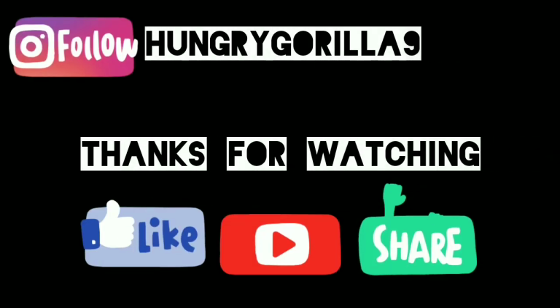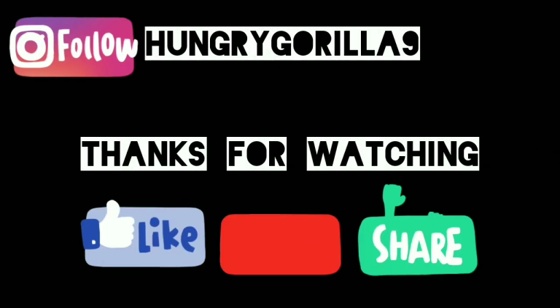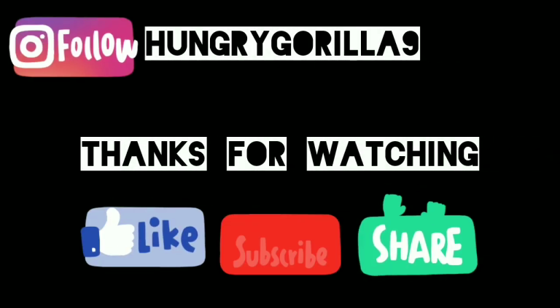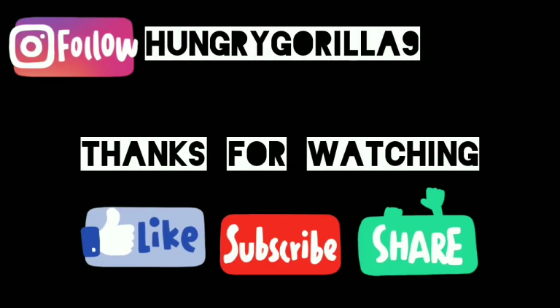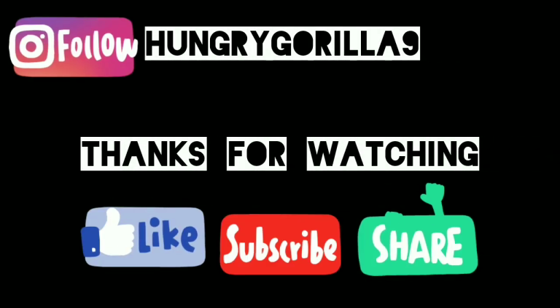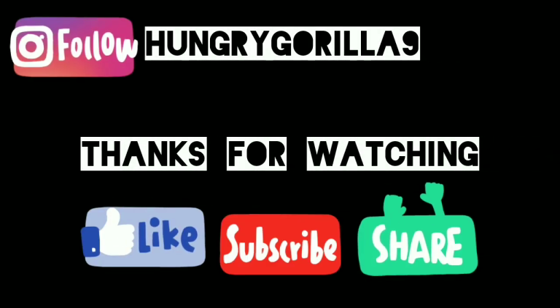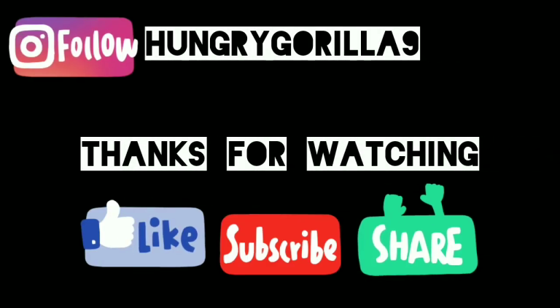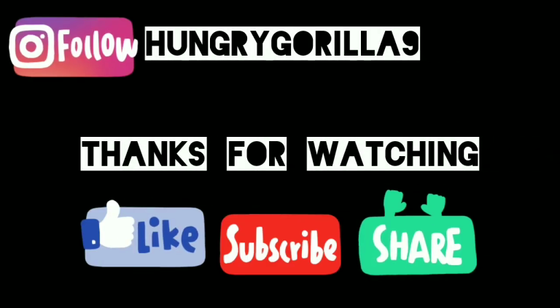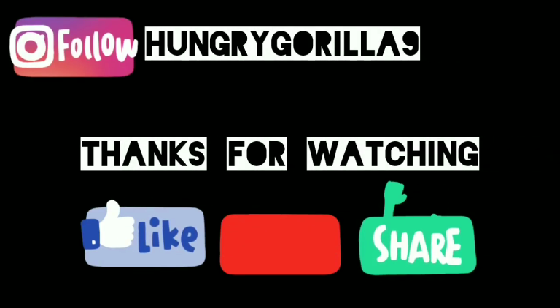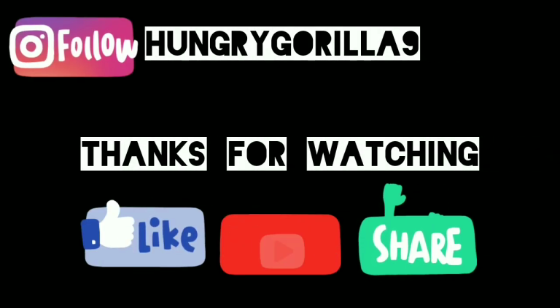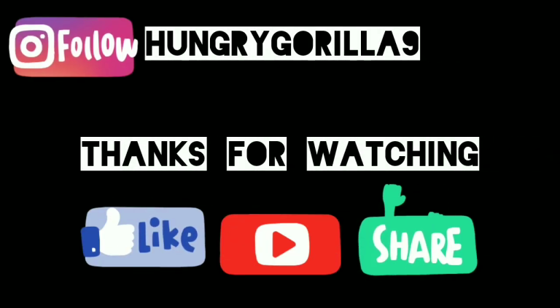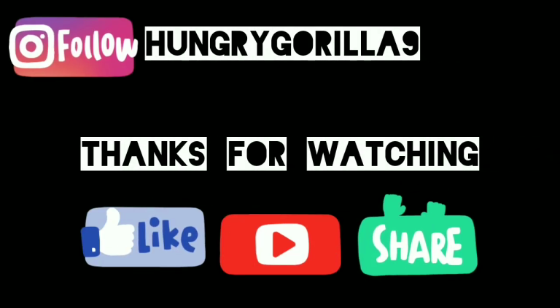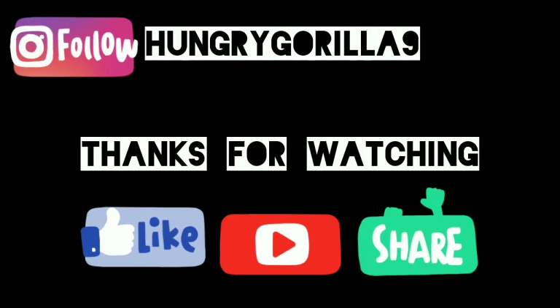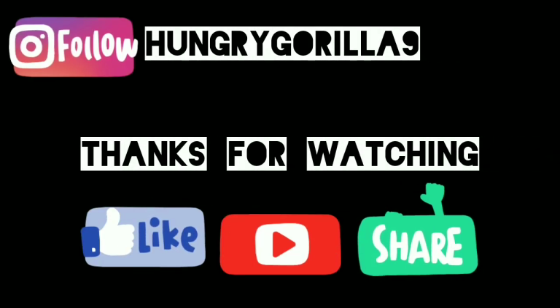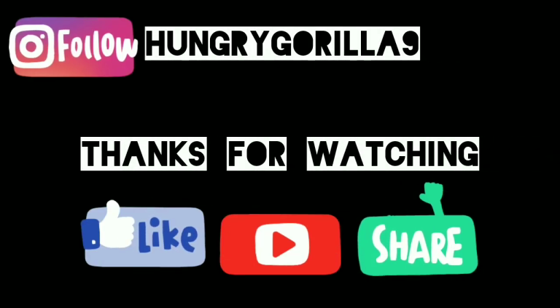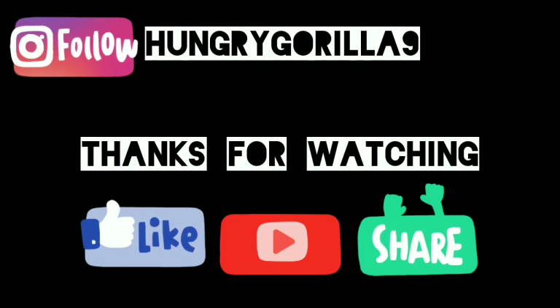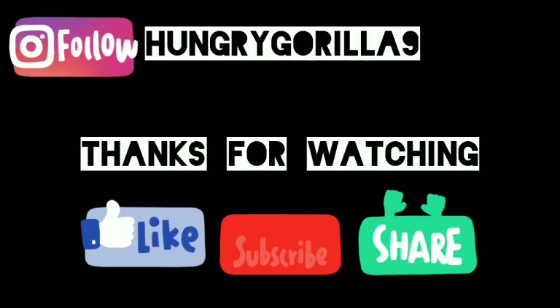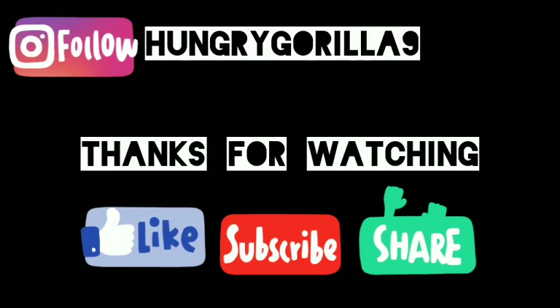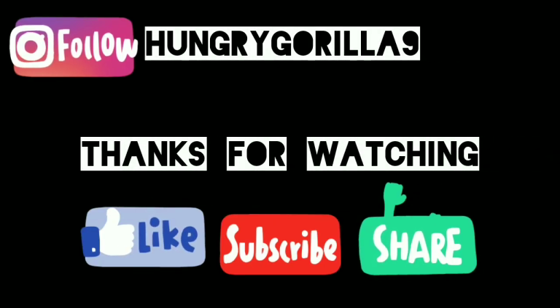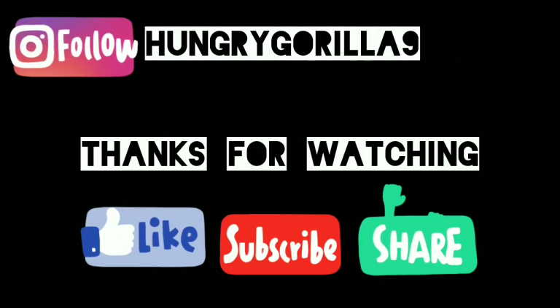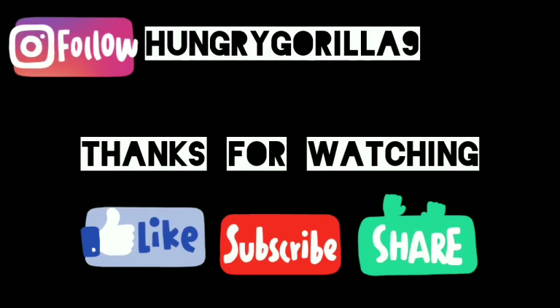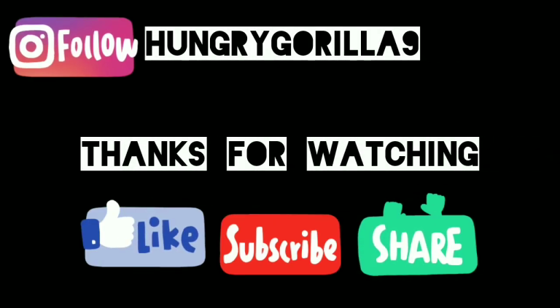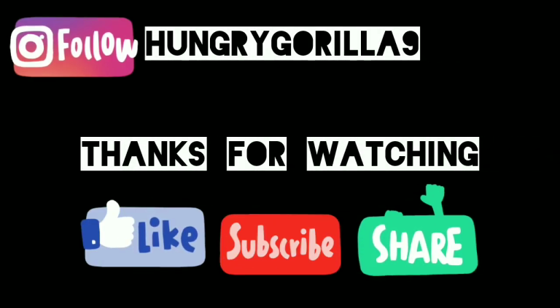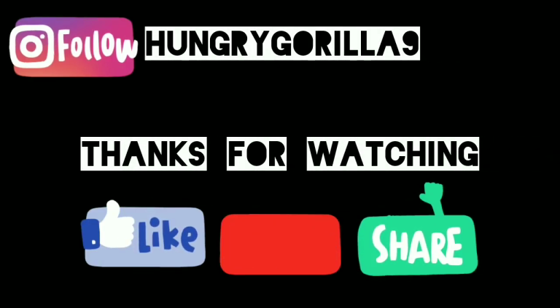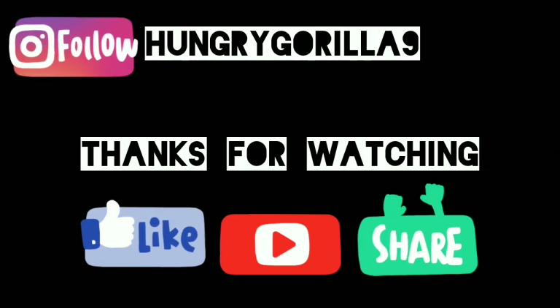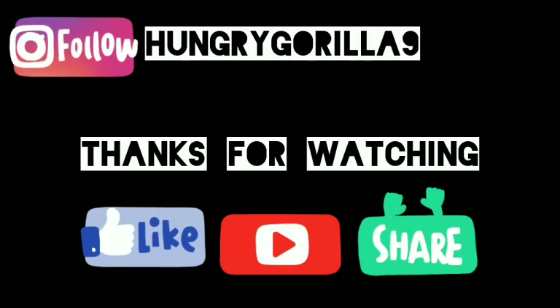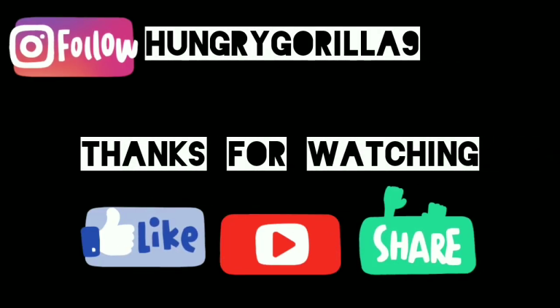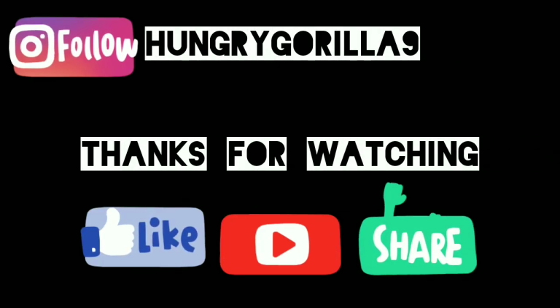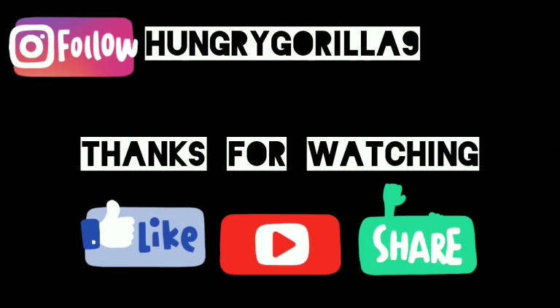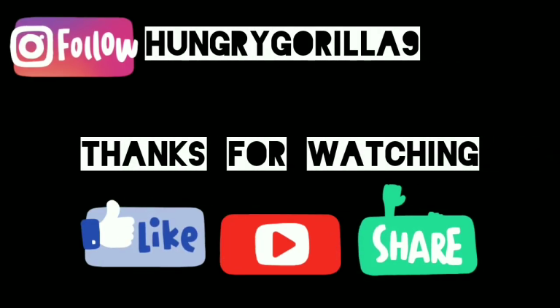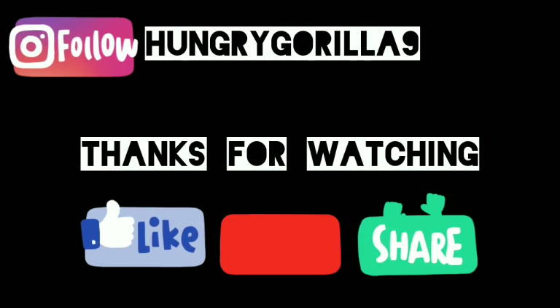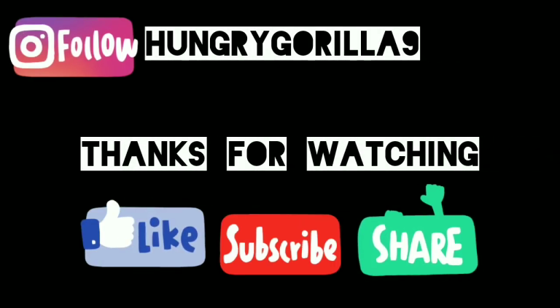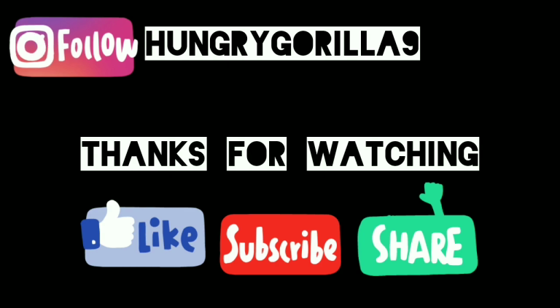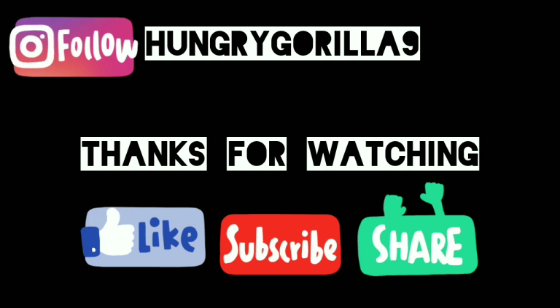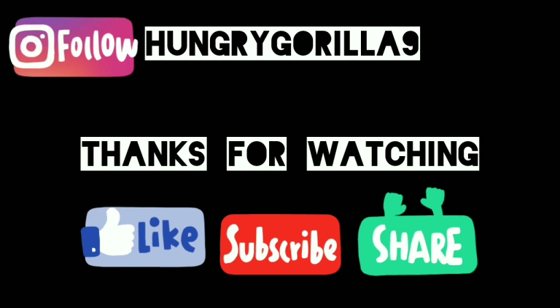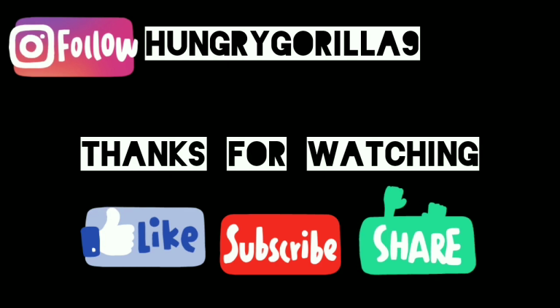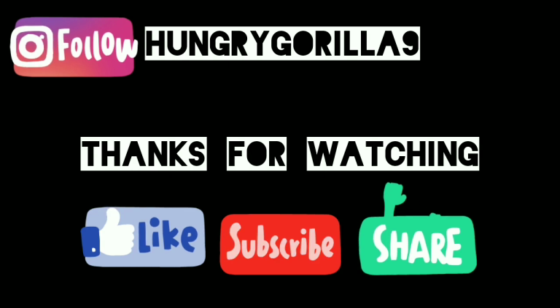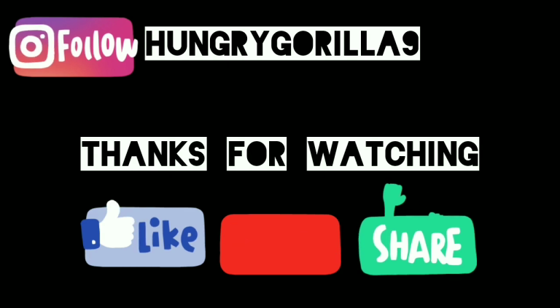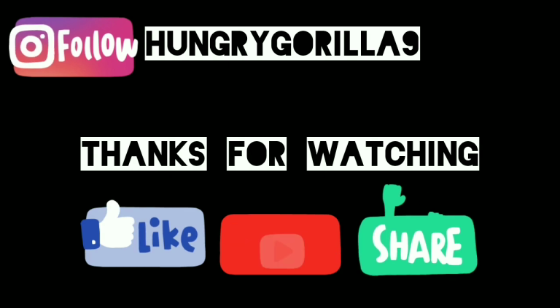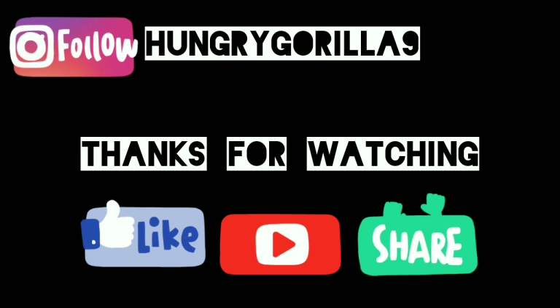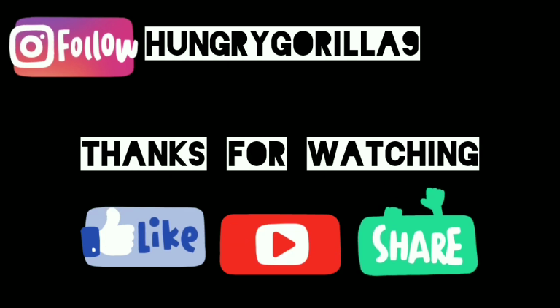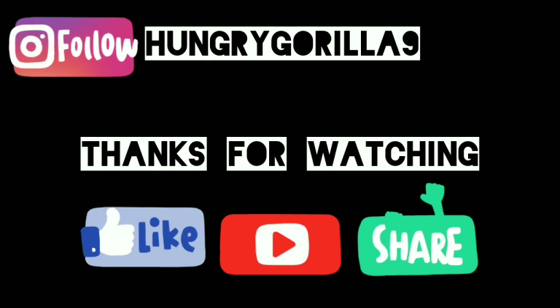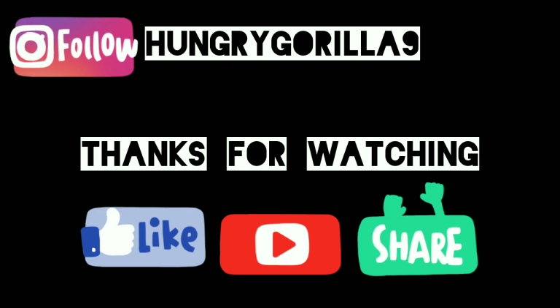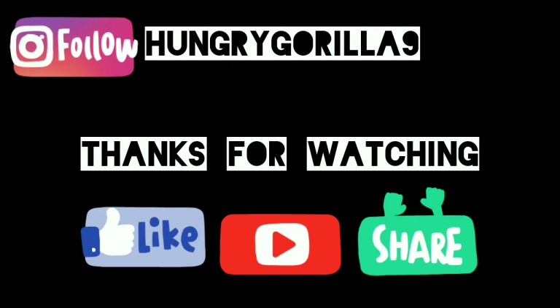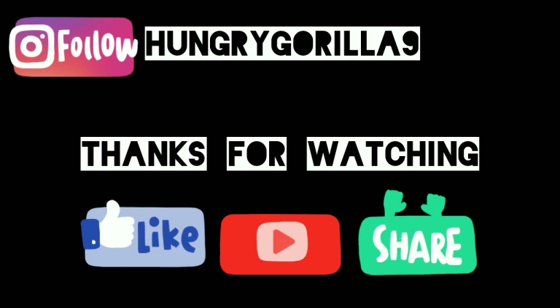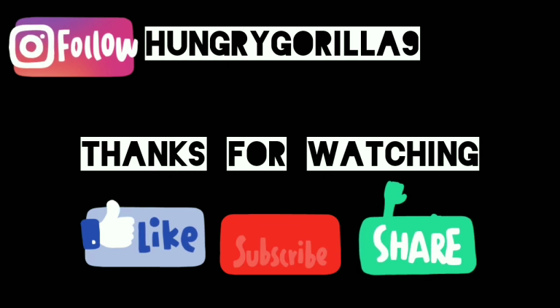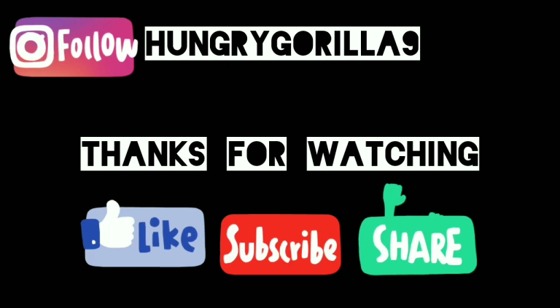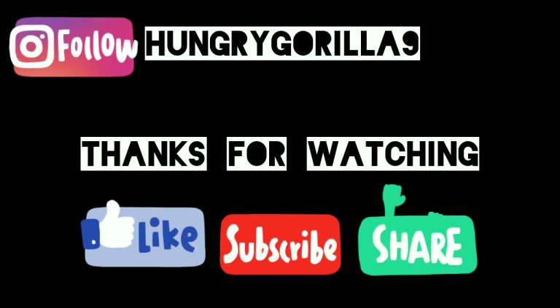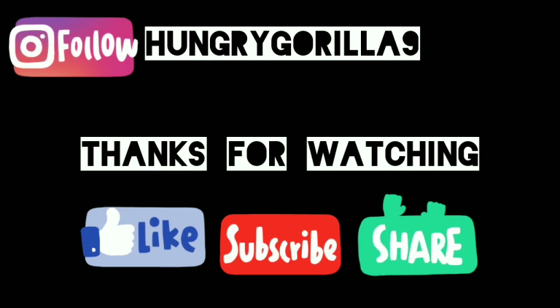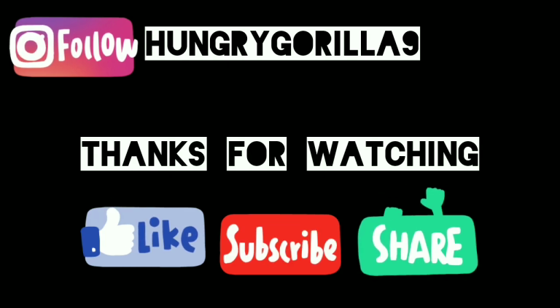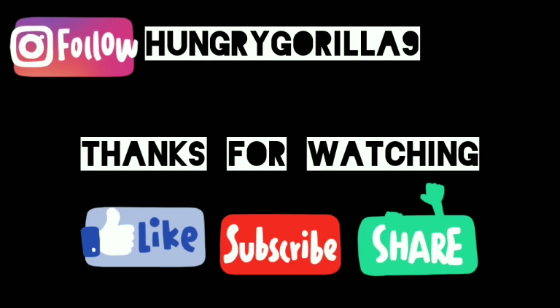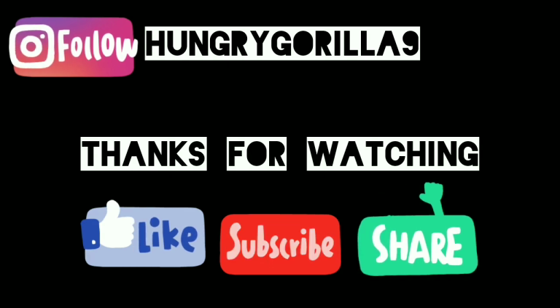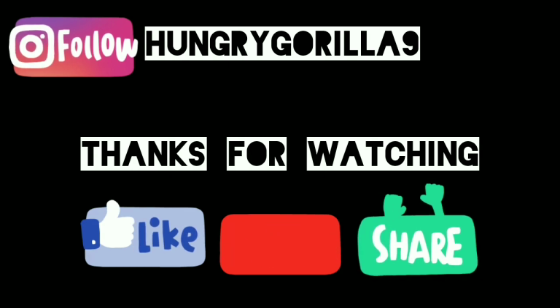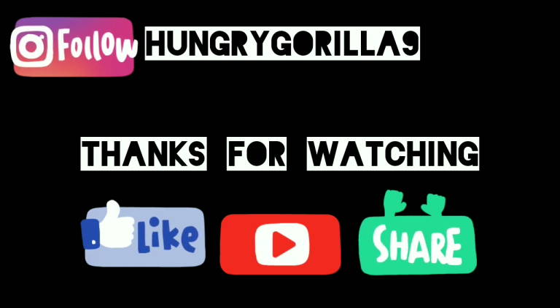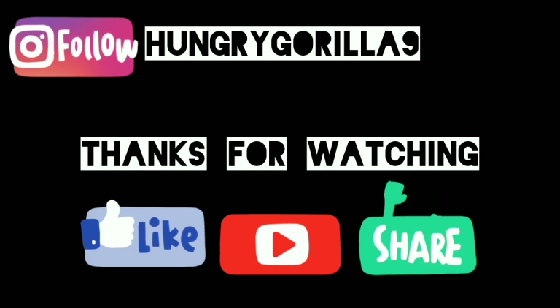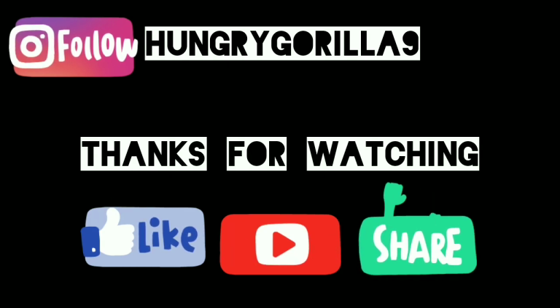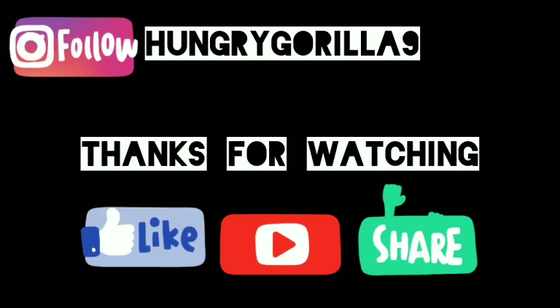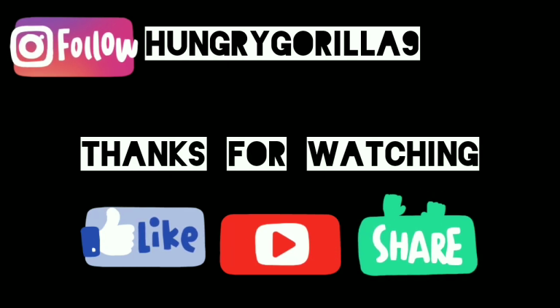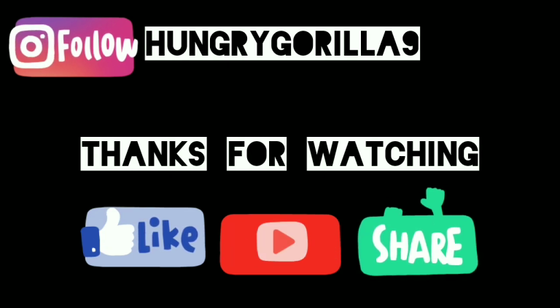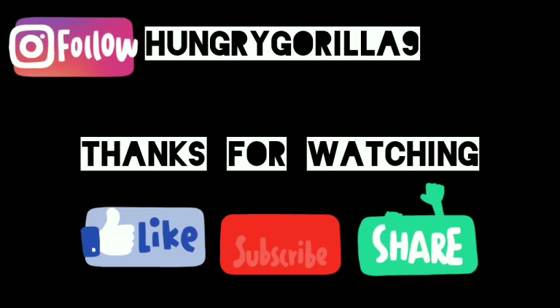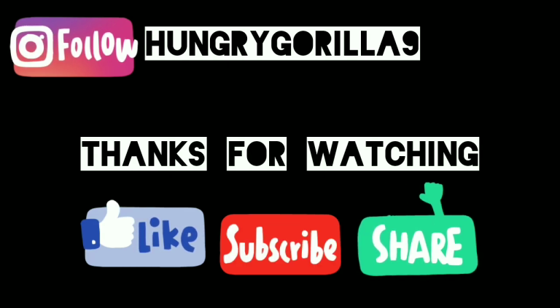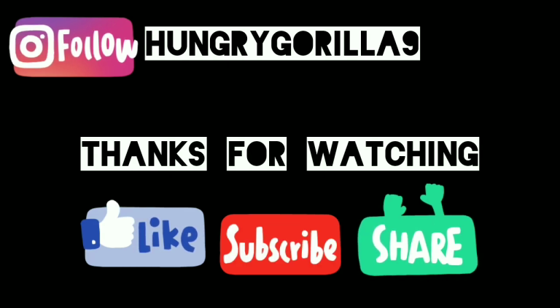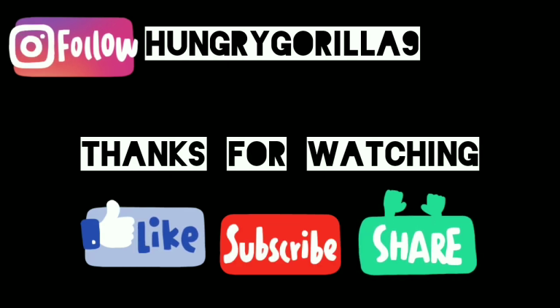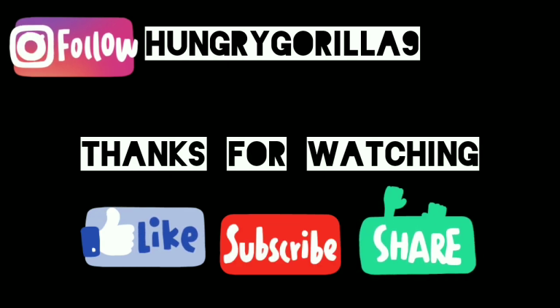Thanks a bunch for indulging your taste buds with us. Until next time, stay hungry and keep savoring the goodness — and make sure to like and subscribe. I'll be seeing you in the next video.